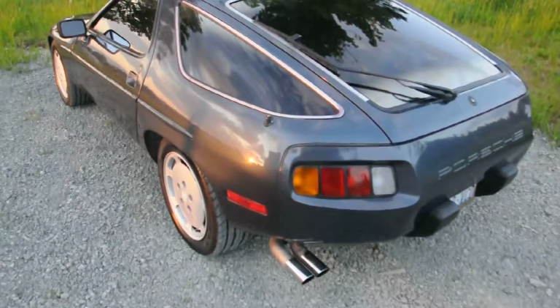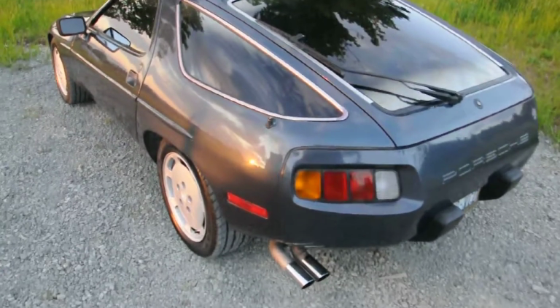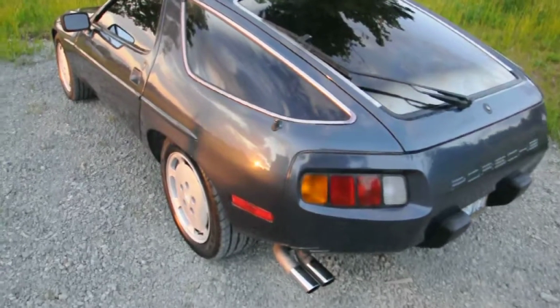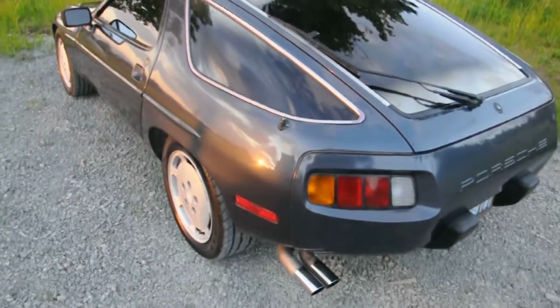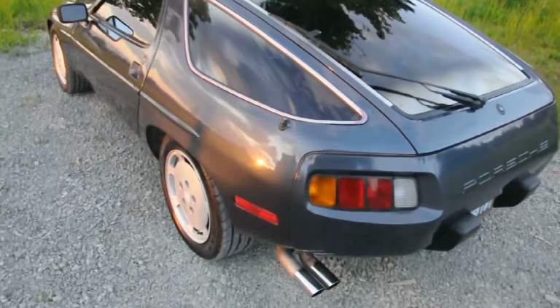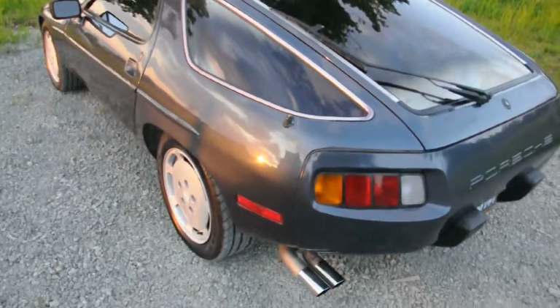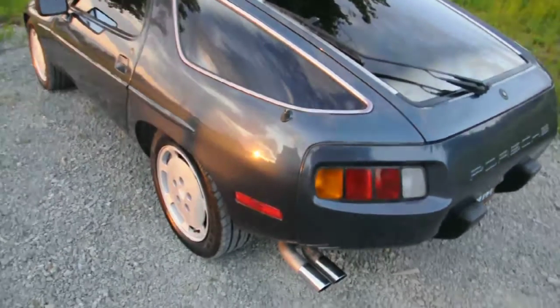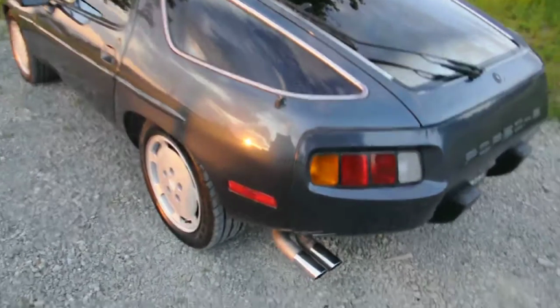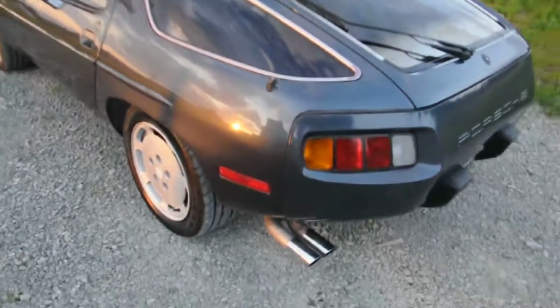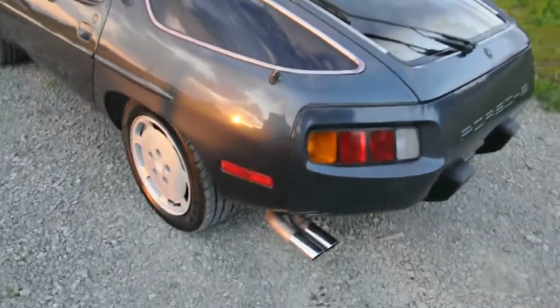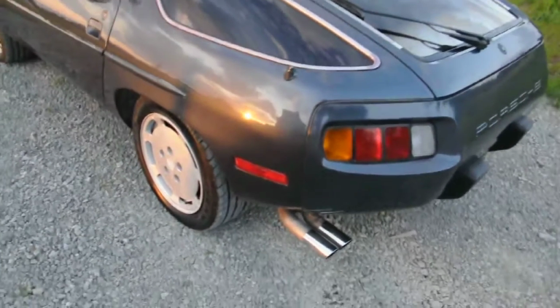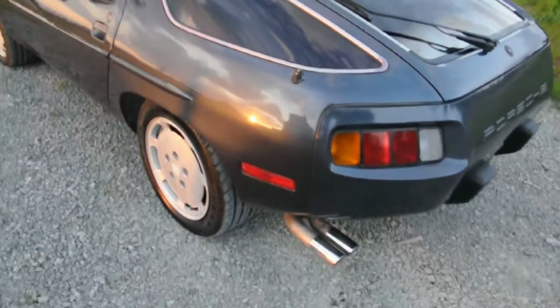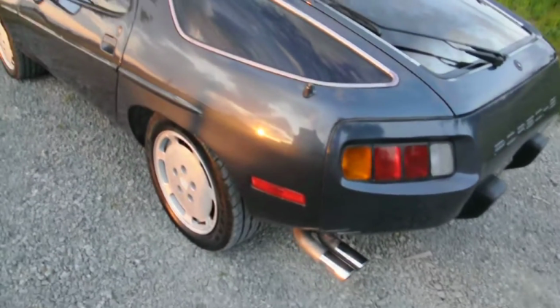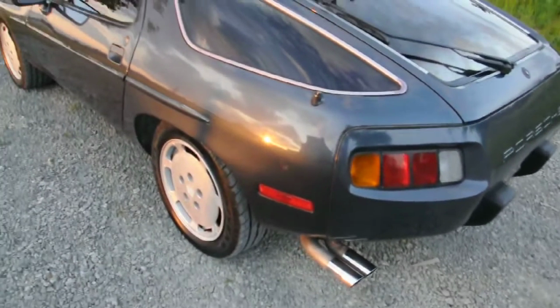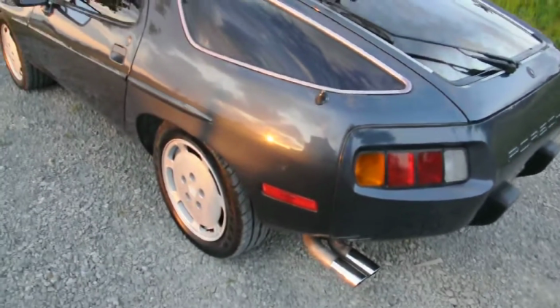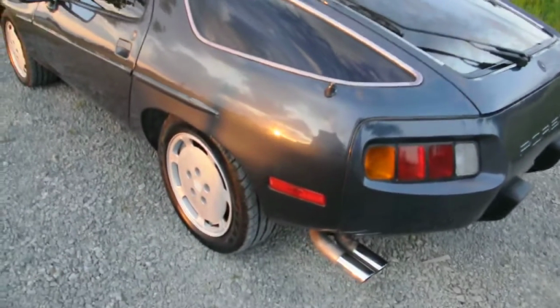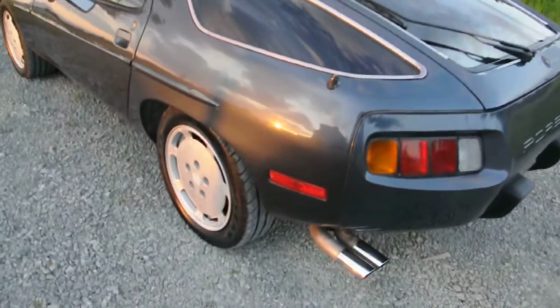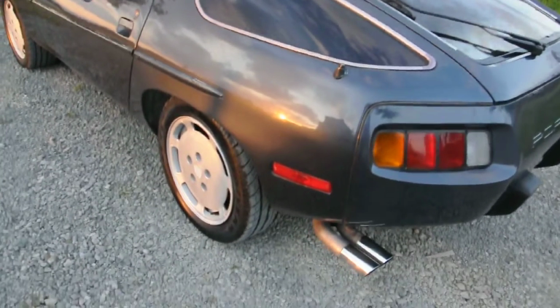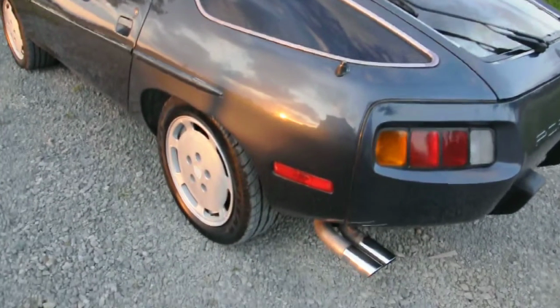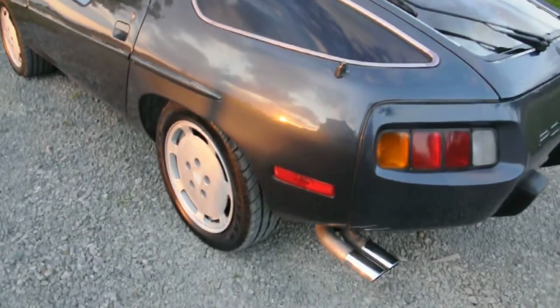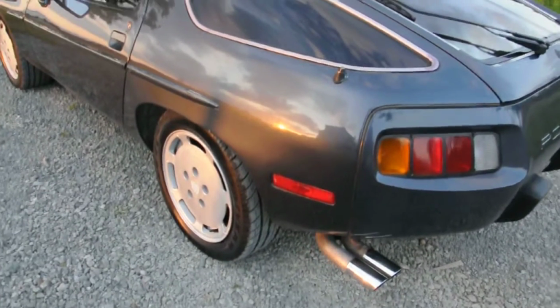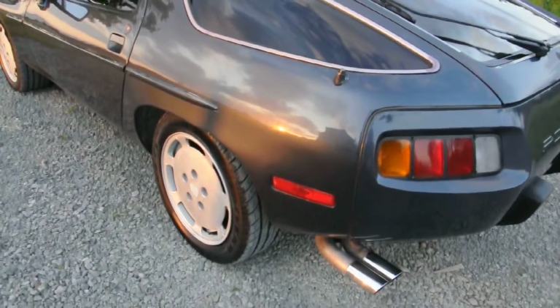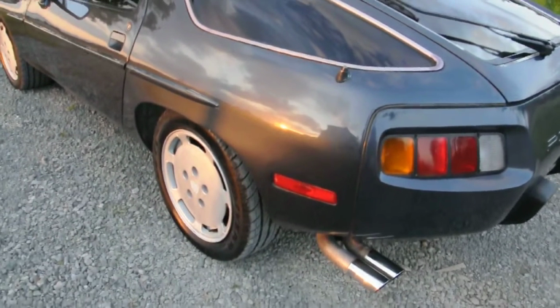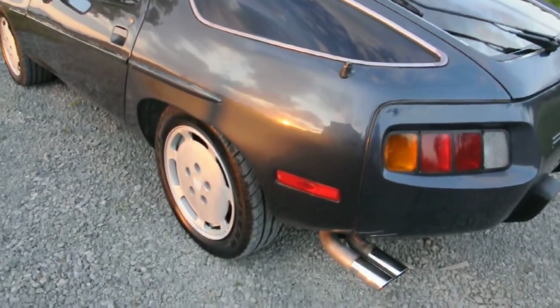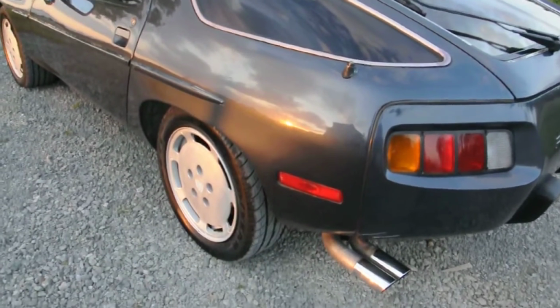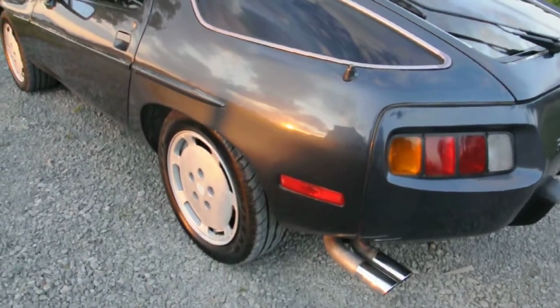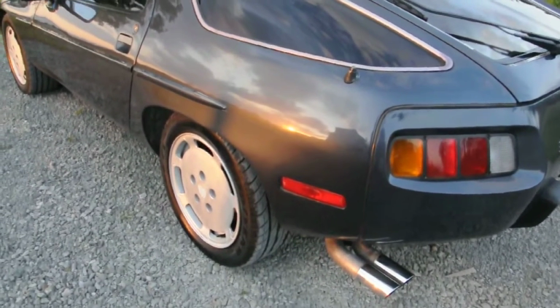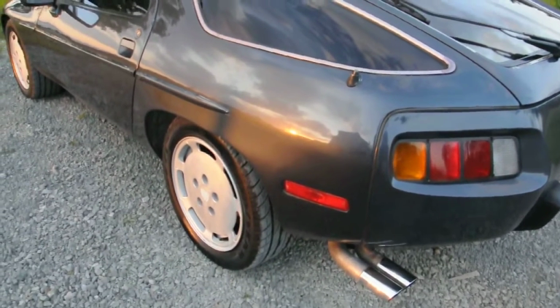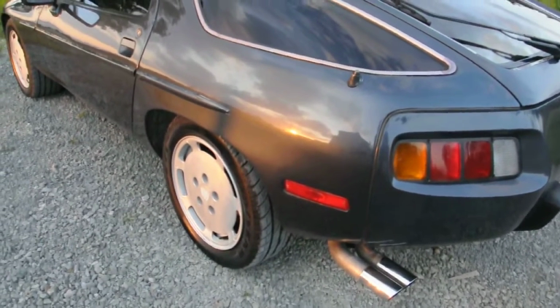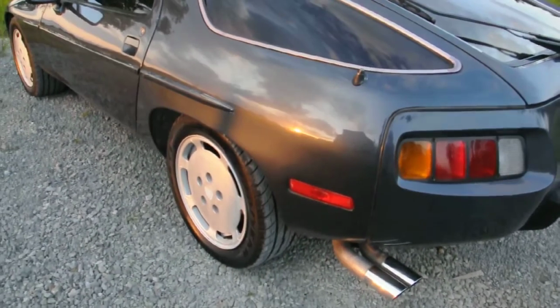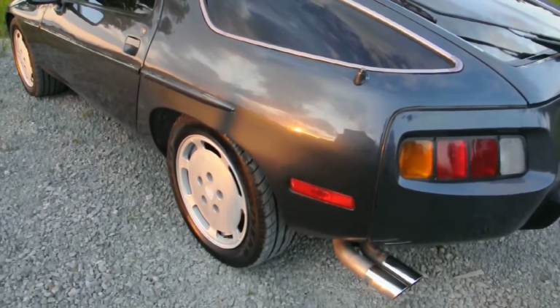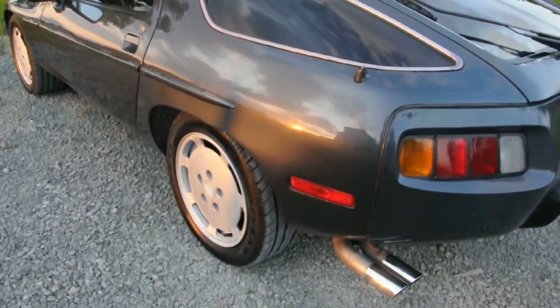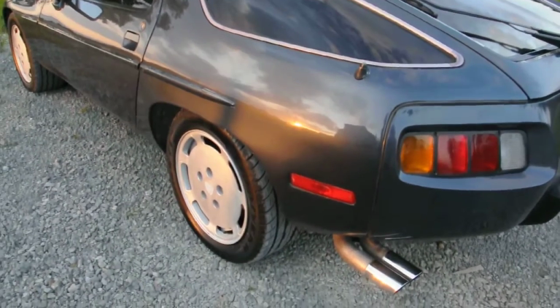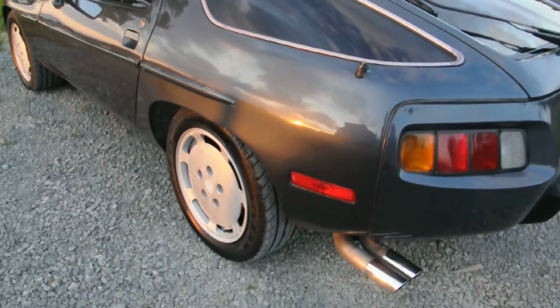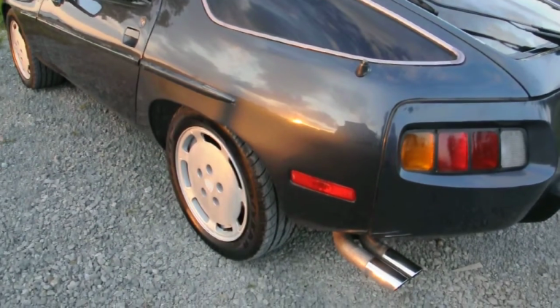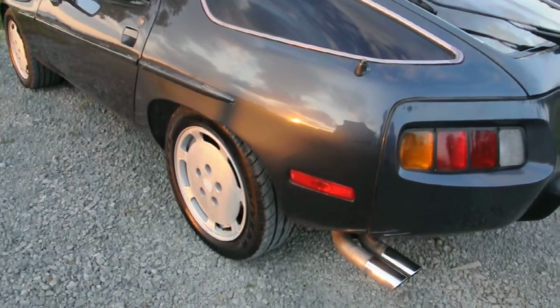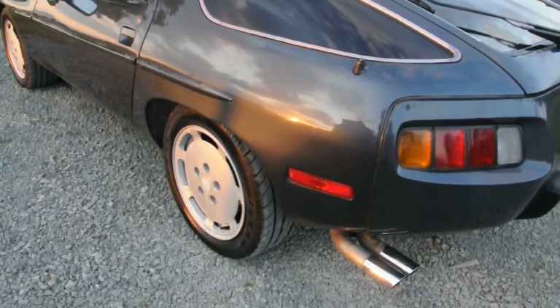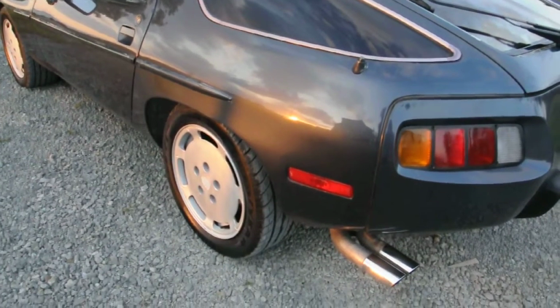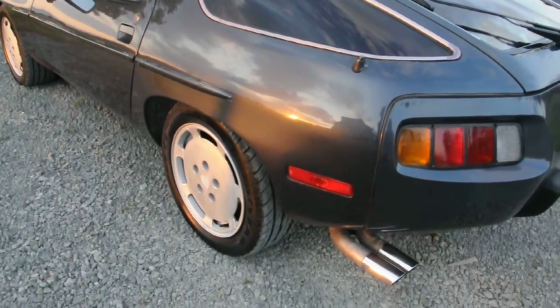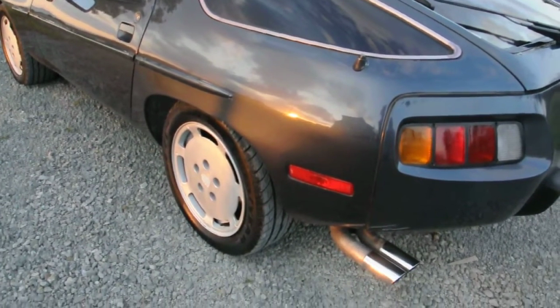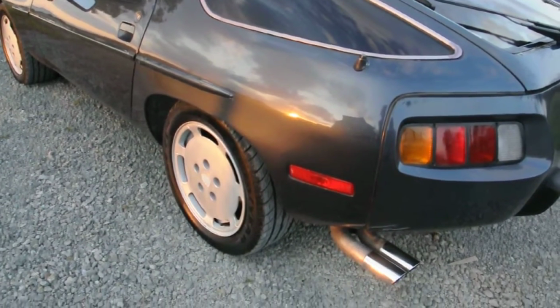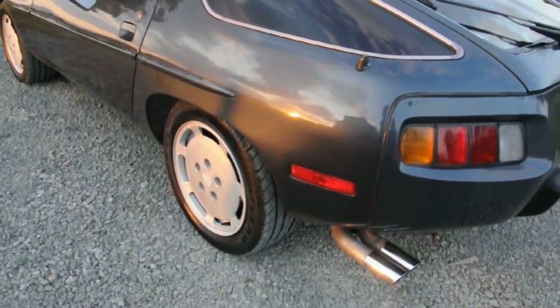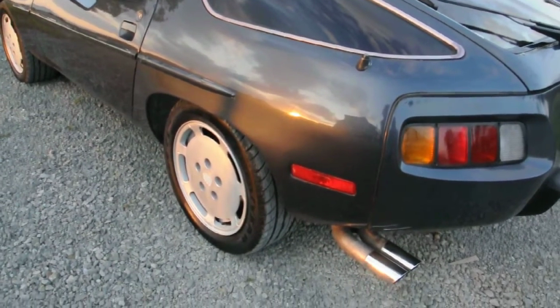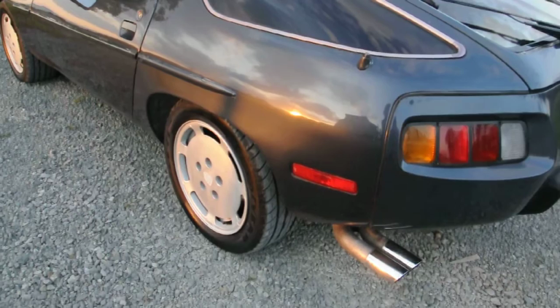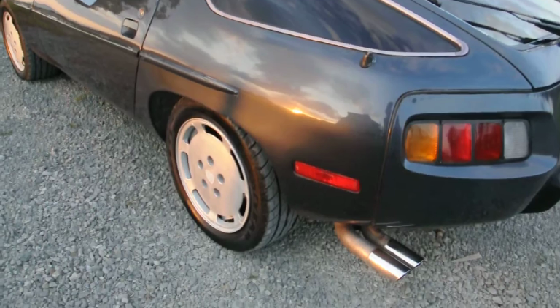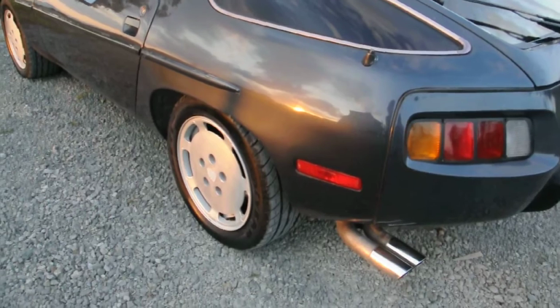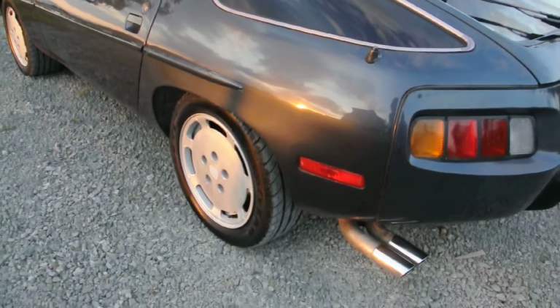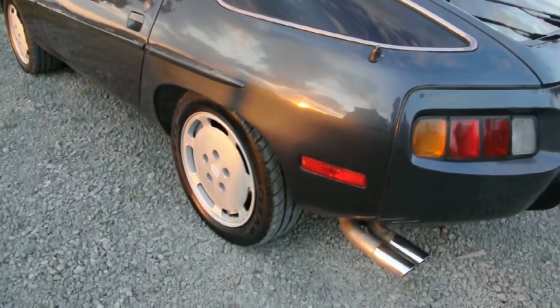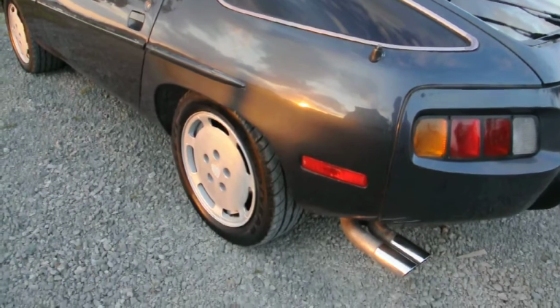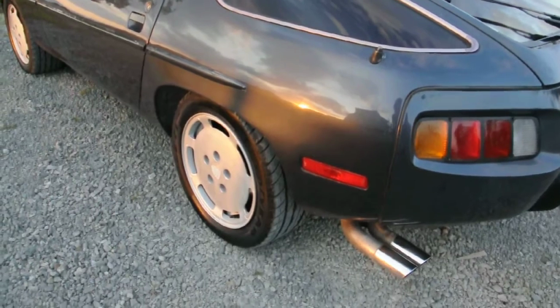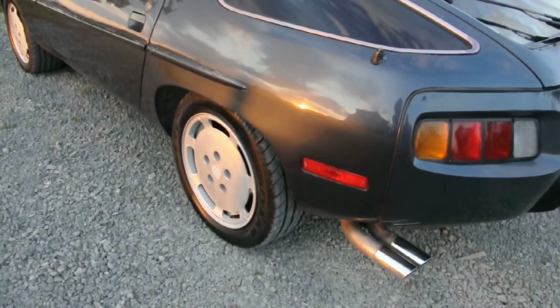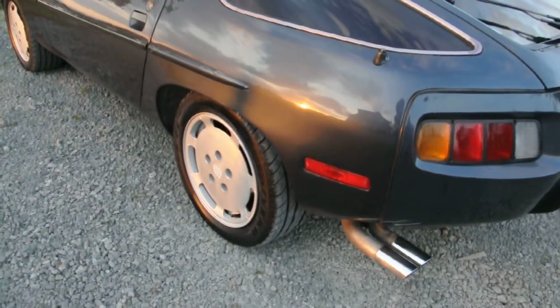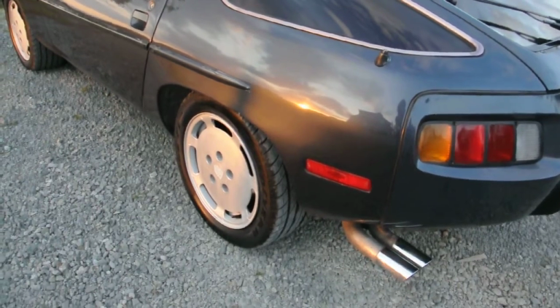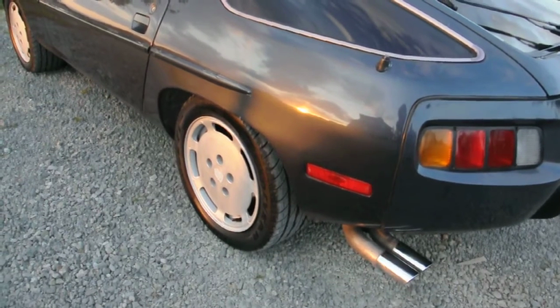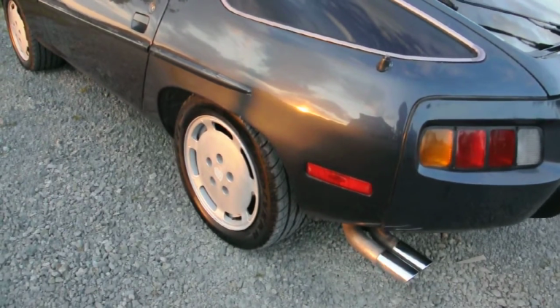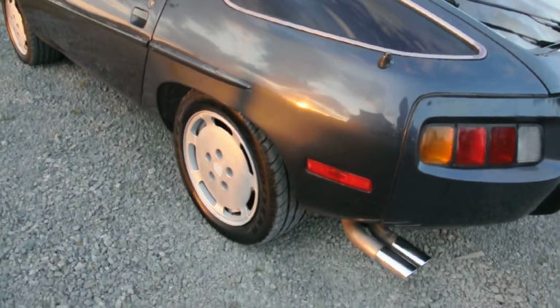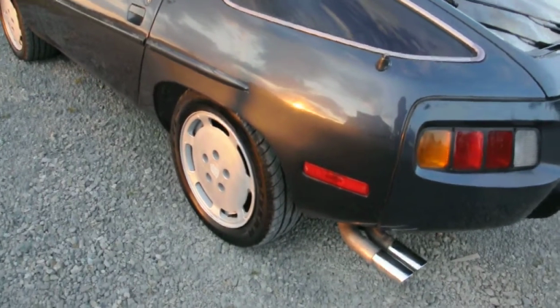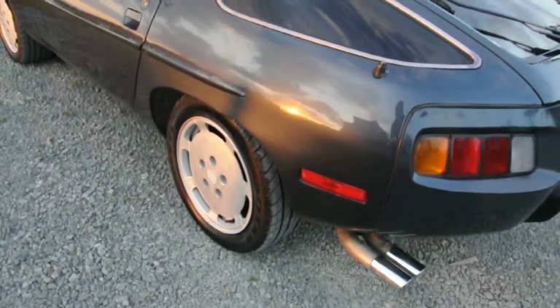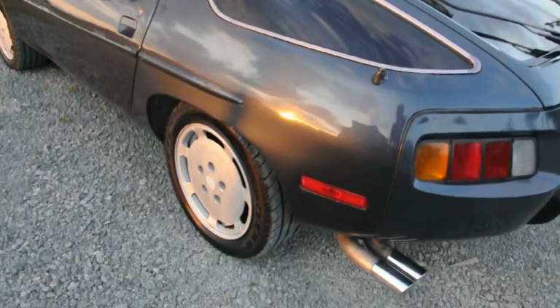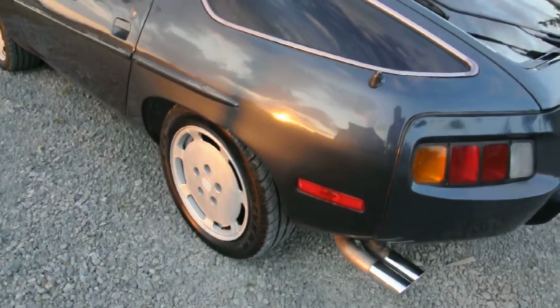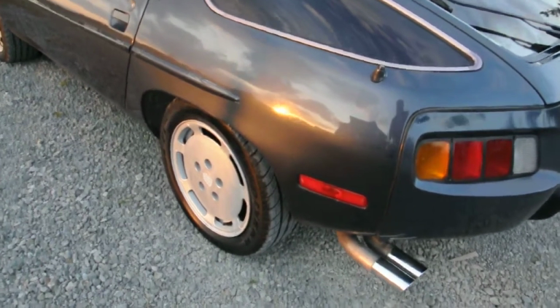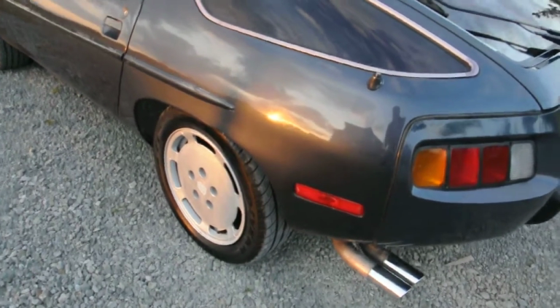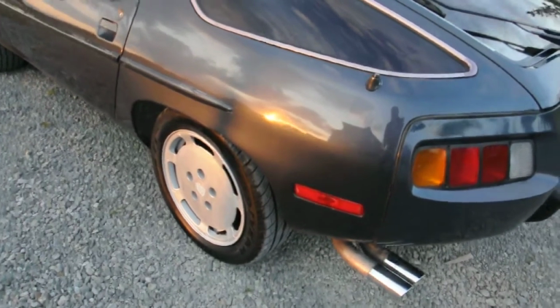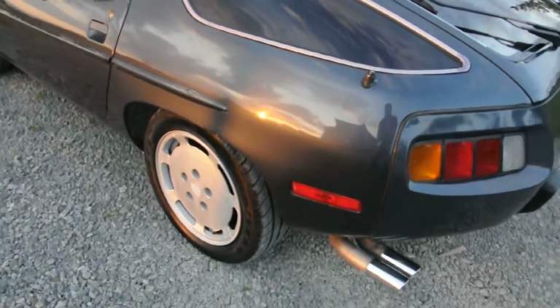As you can see it has brand new tires on it — they're Goodyear Eagle F1s.